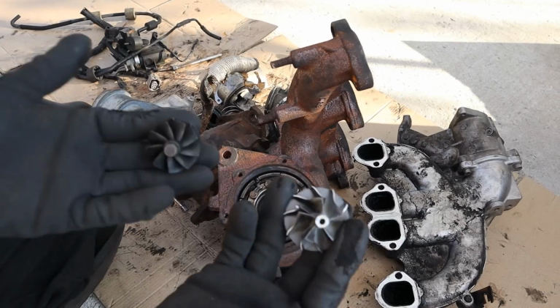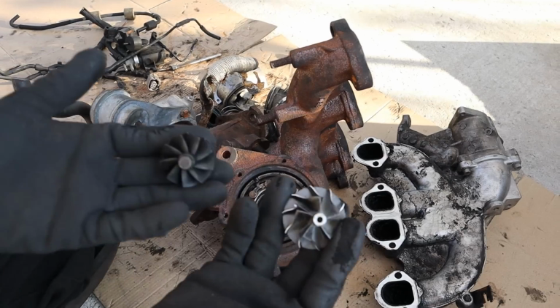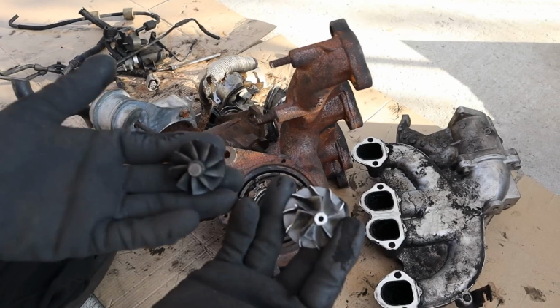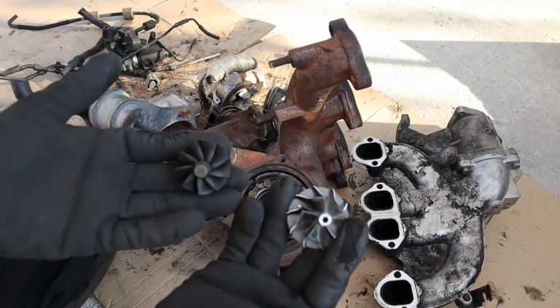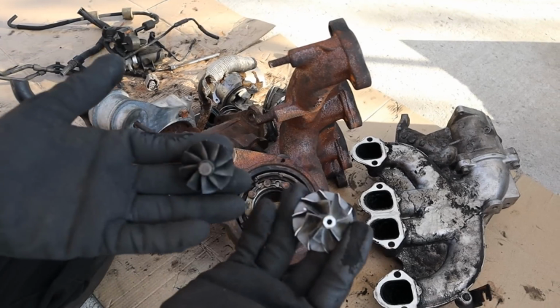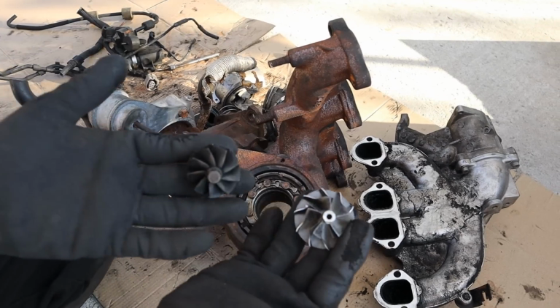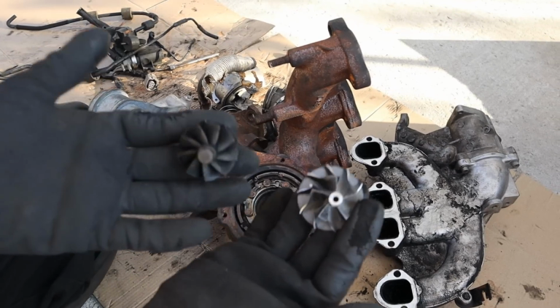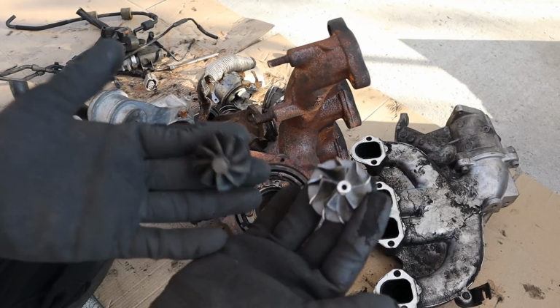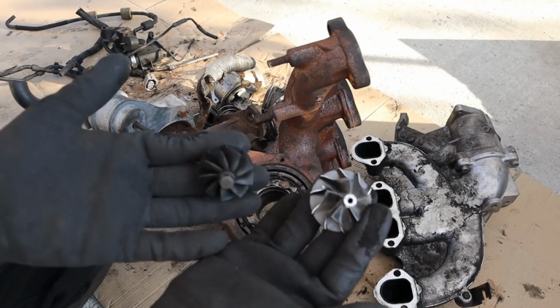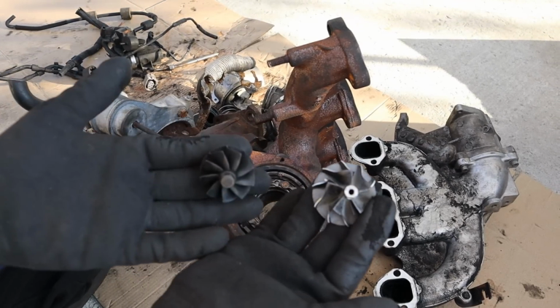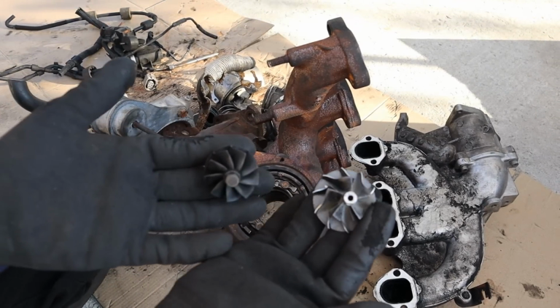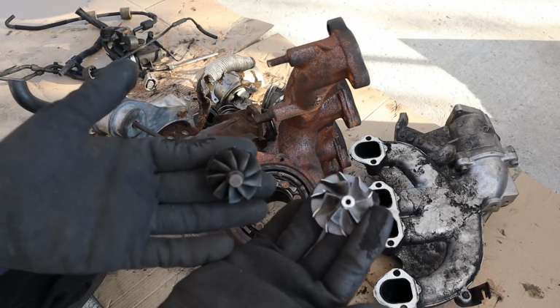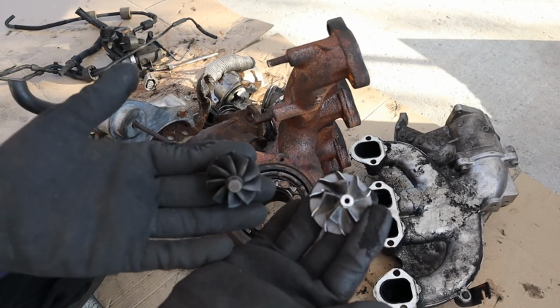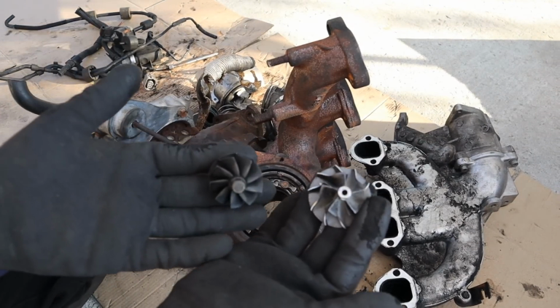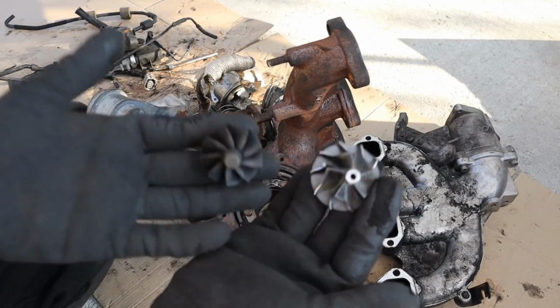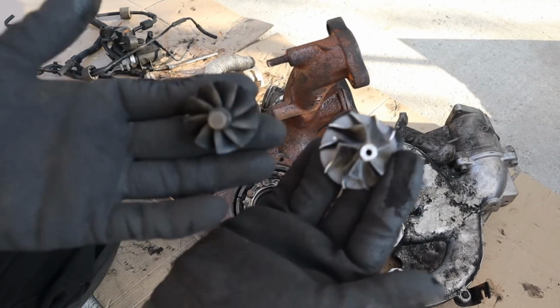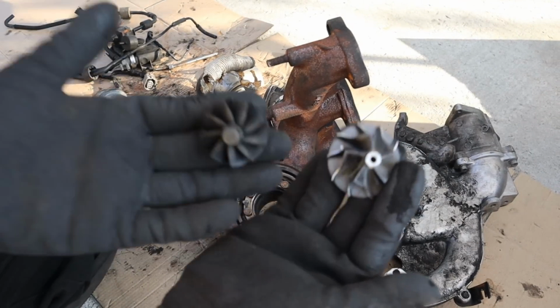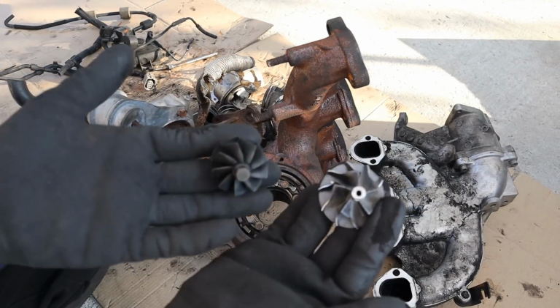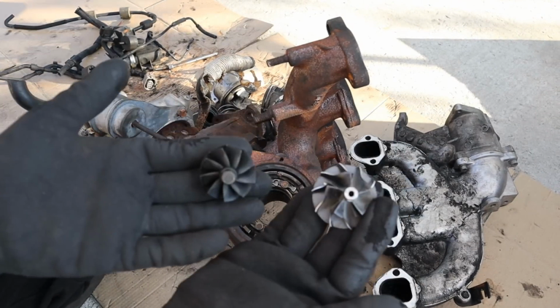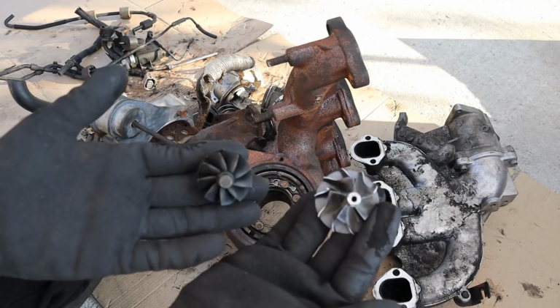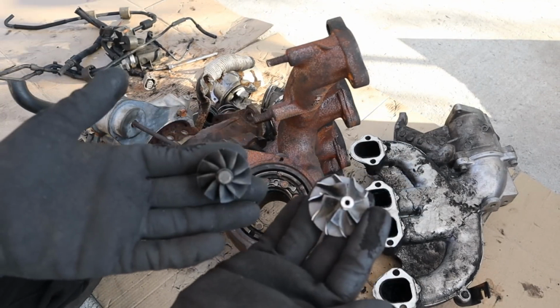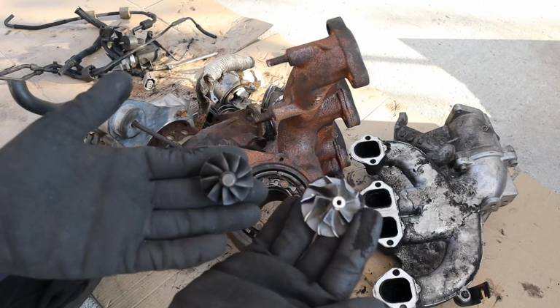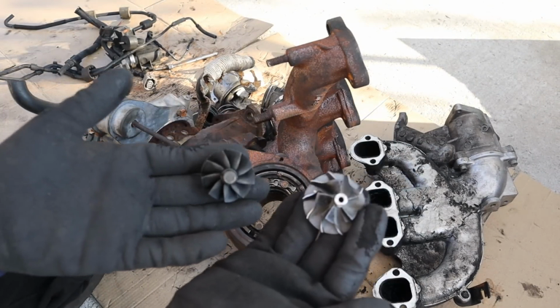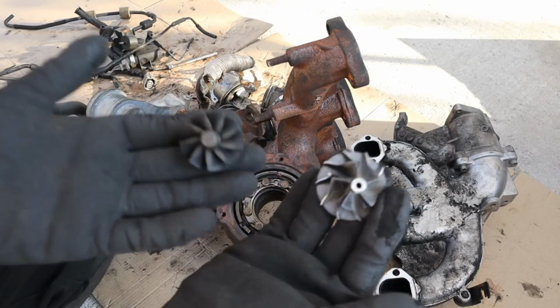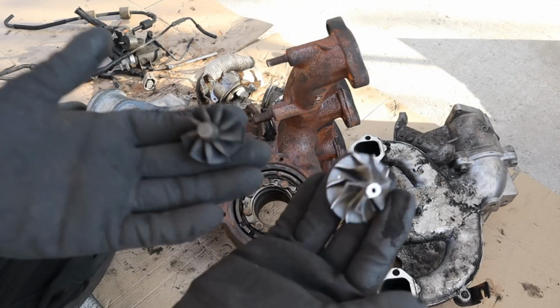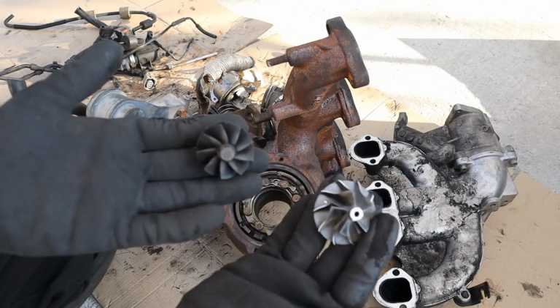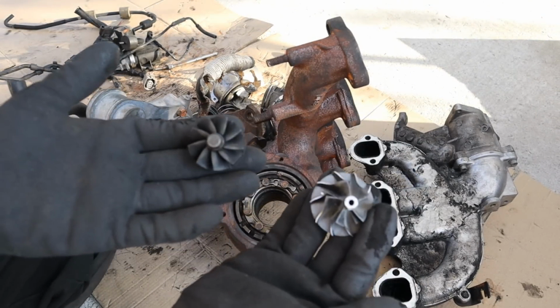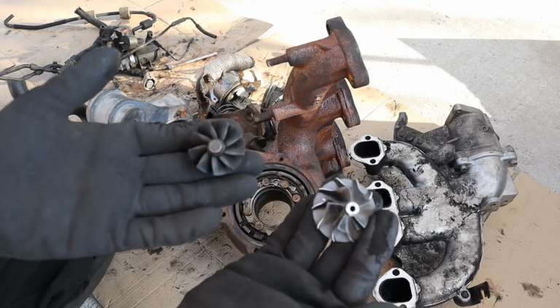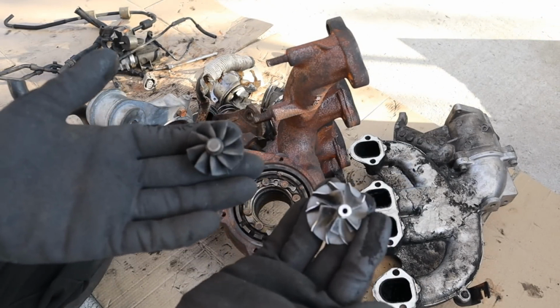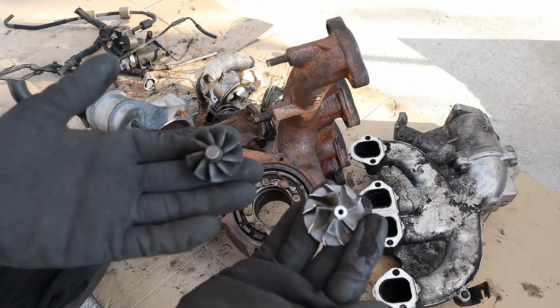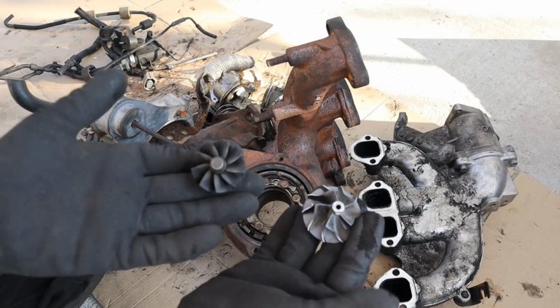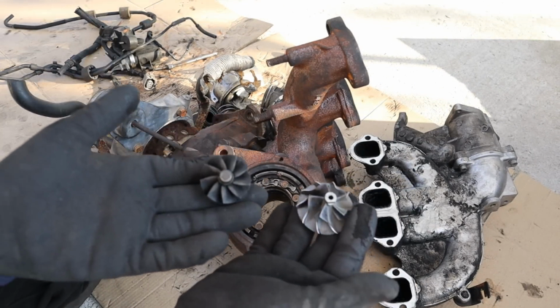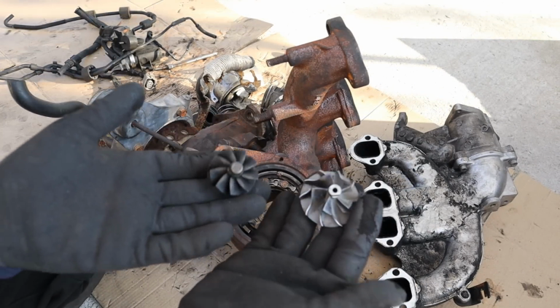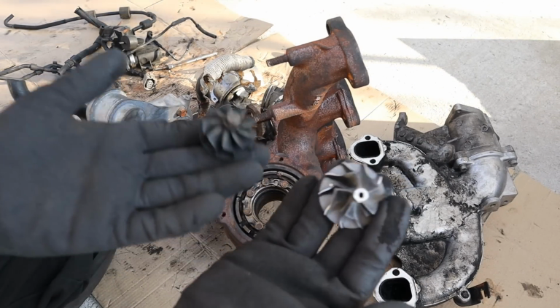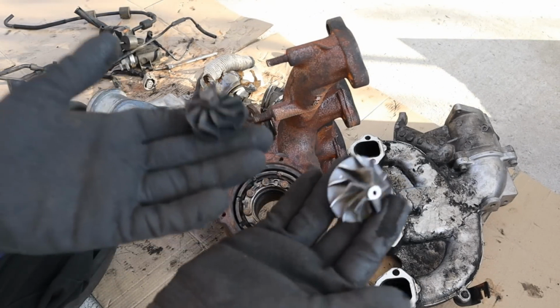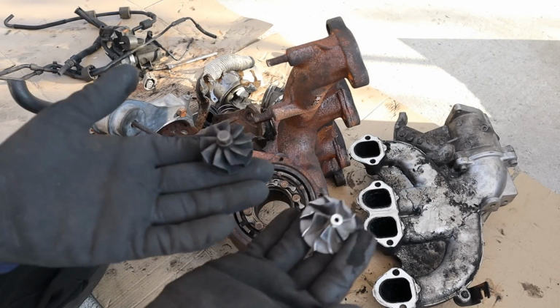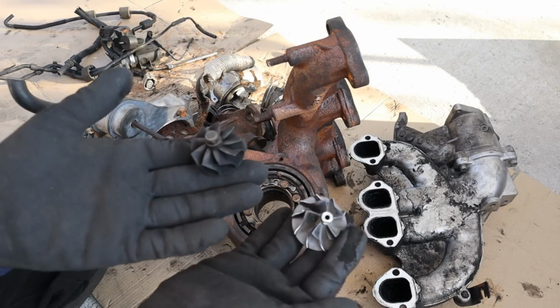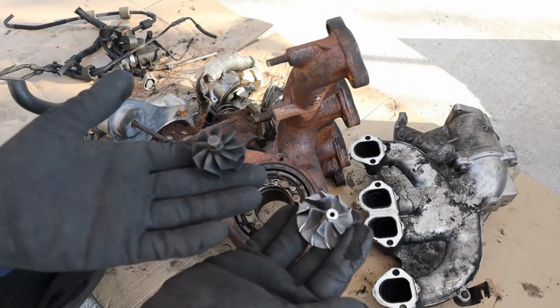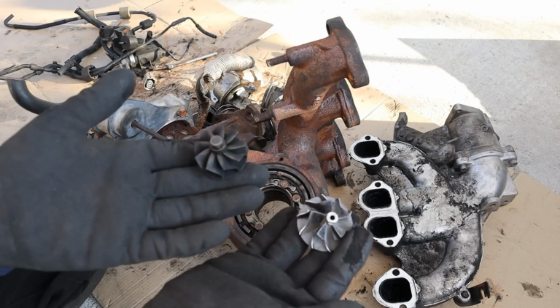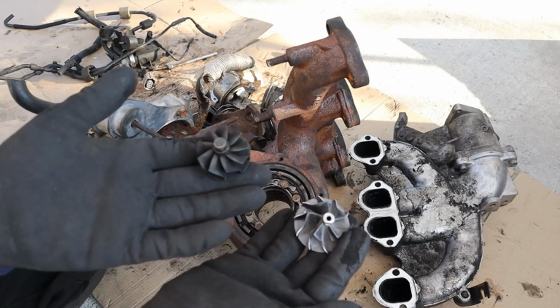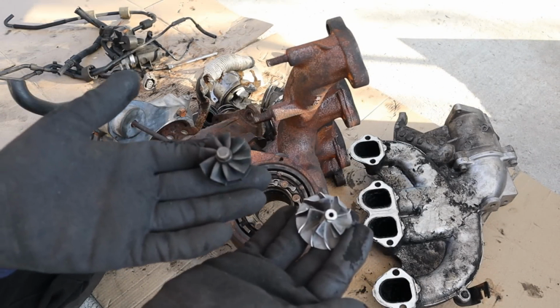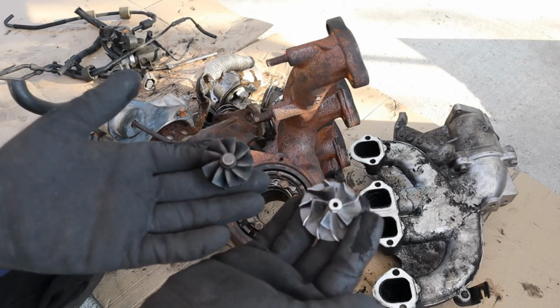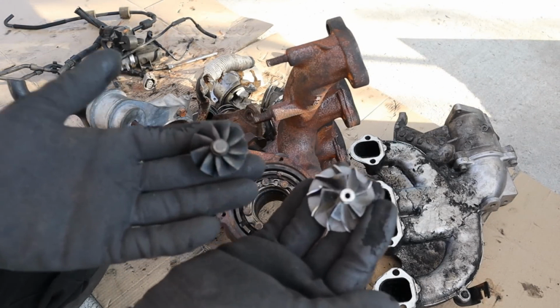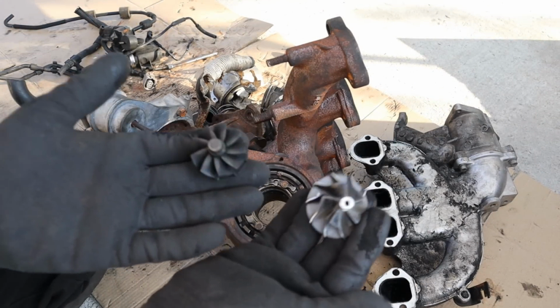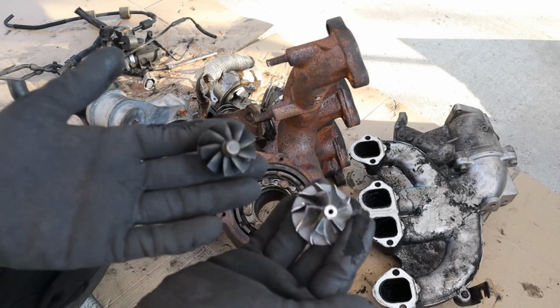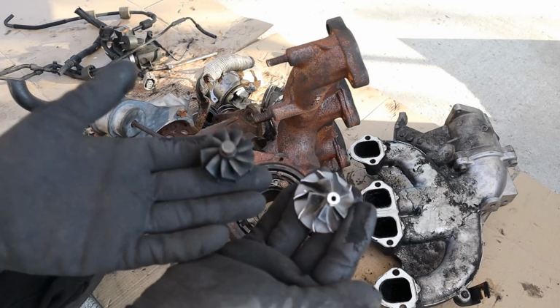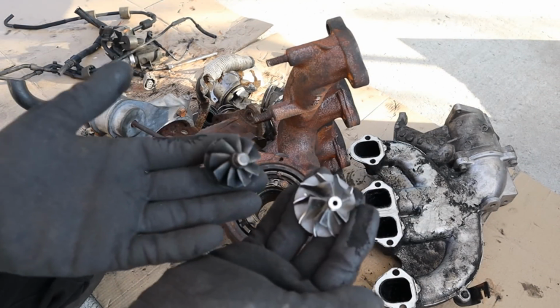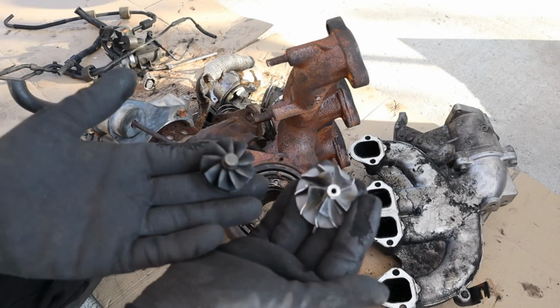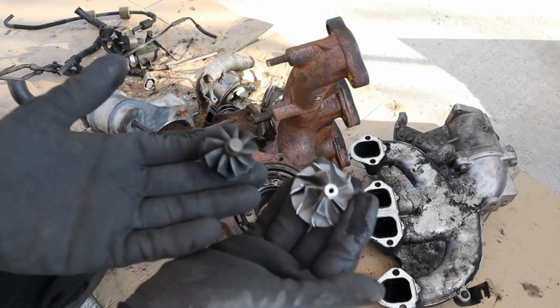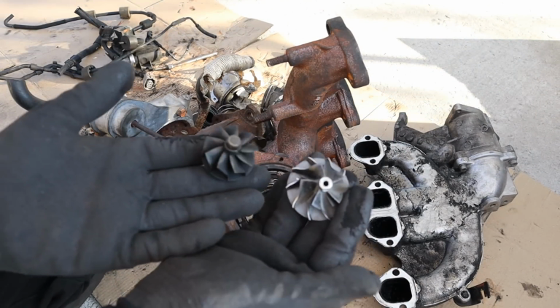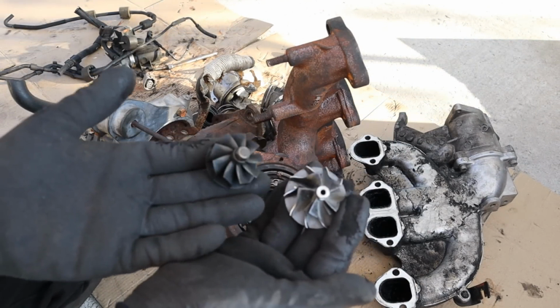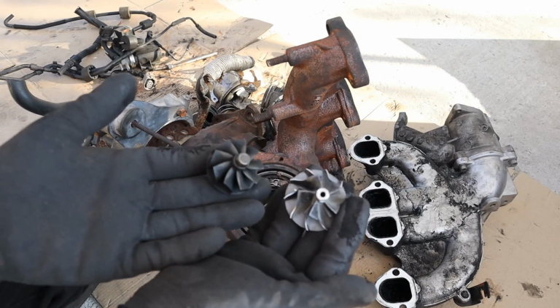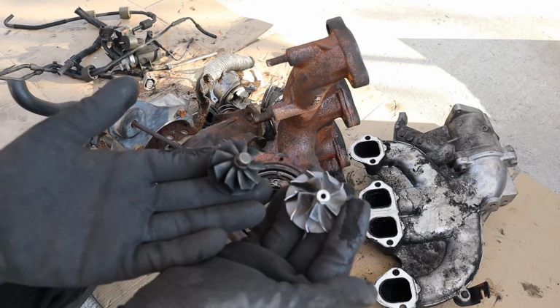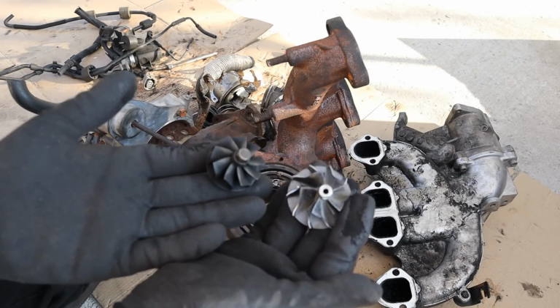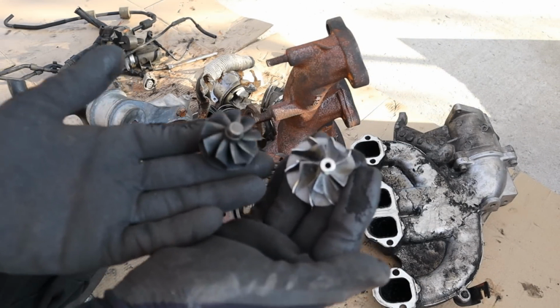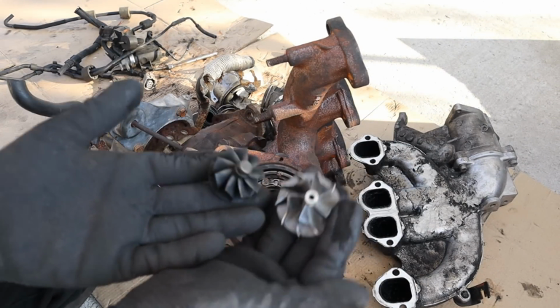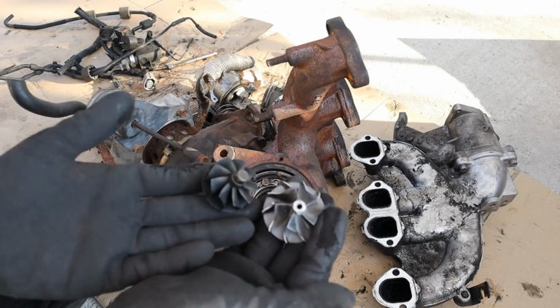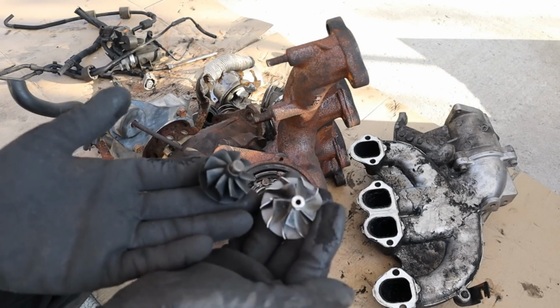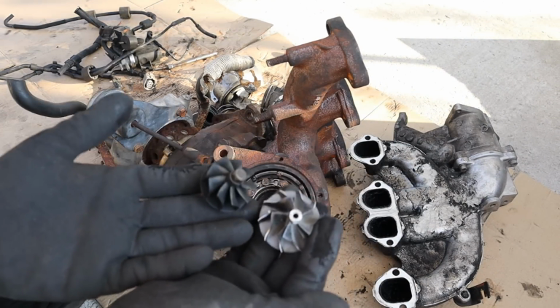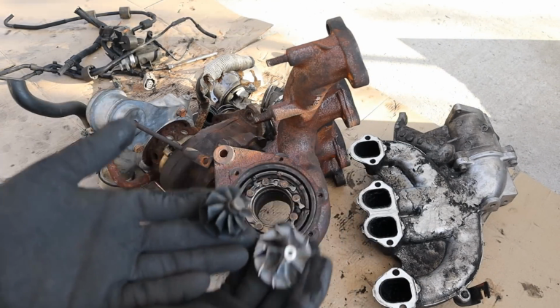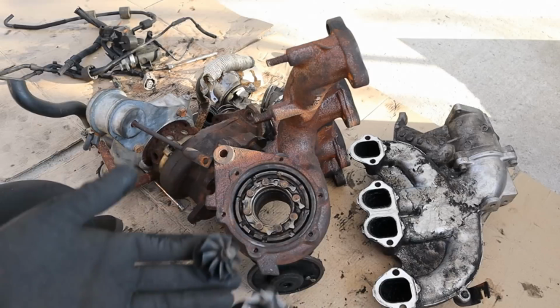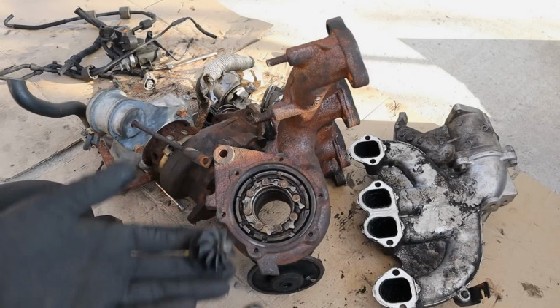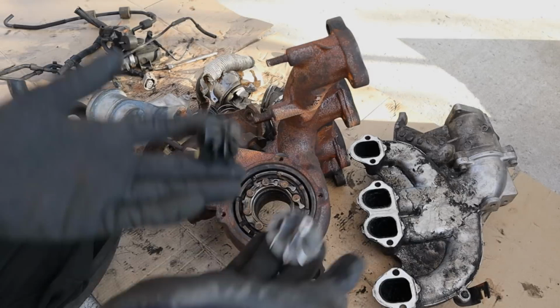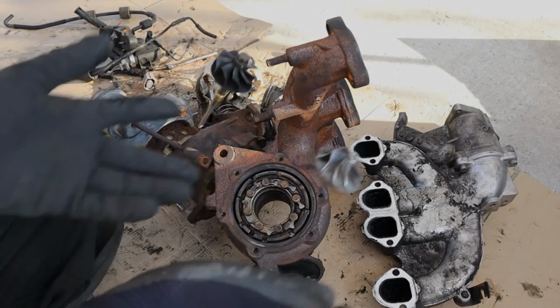And that's pretty much what's inside of a turbocharger and how it works. Make sure you subscribe if you want to see more videos just like this one.